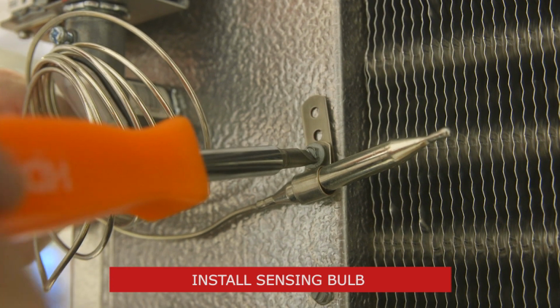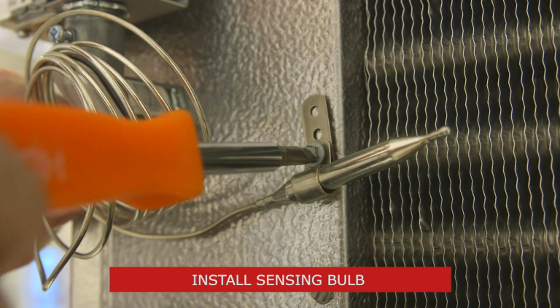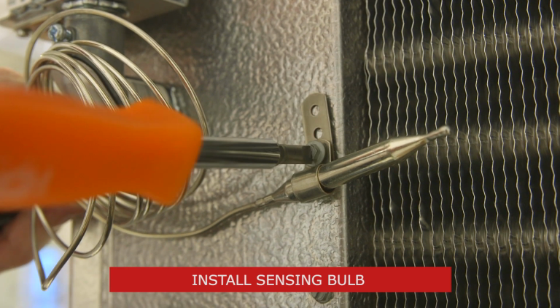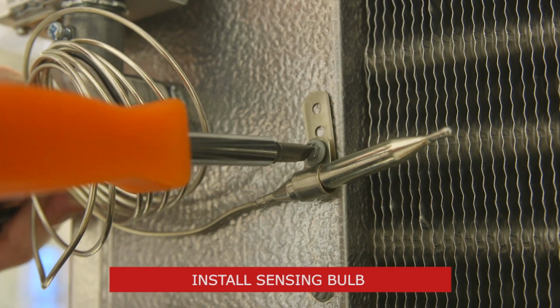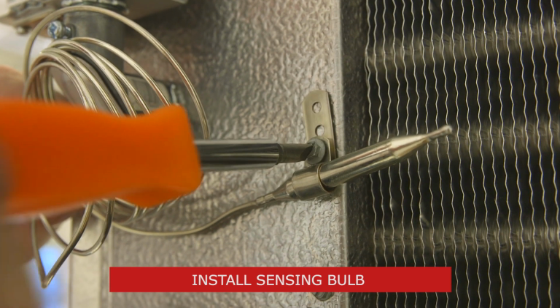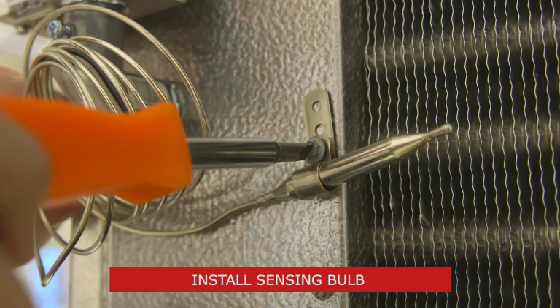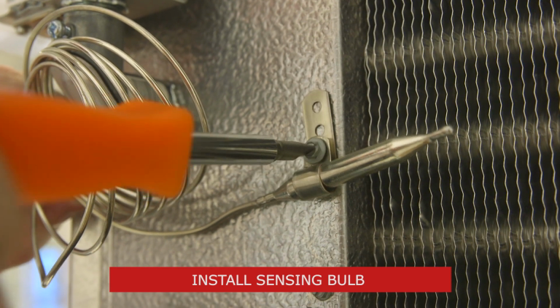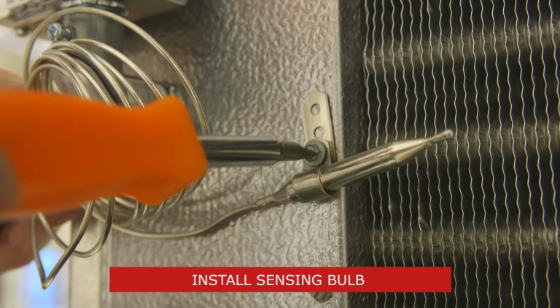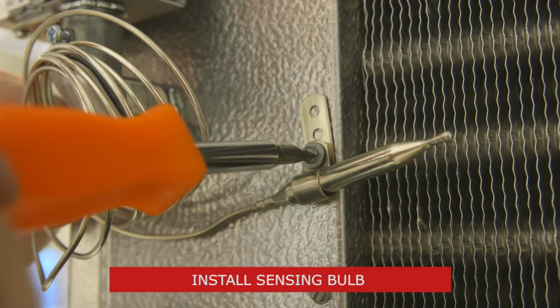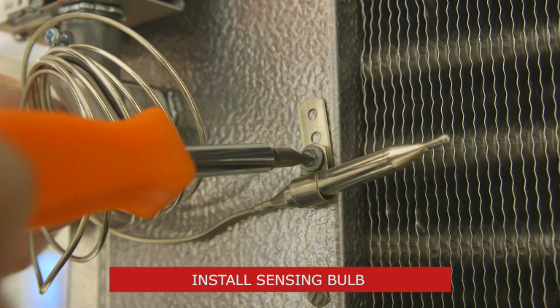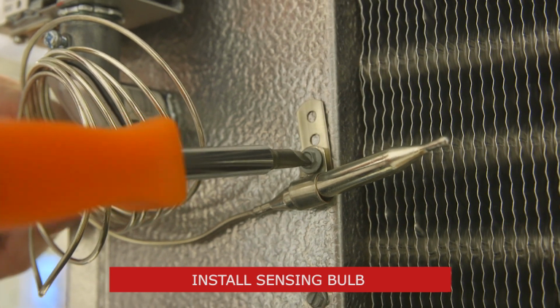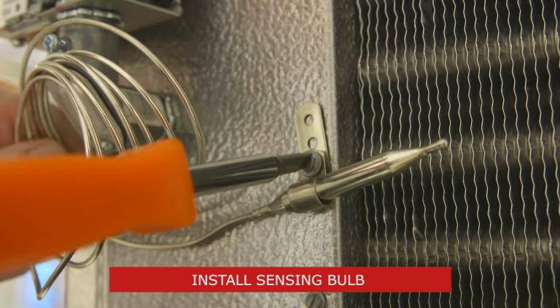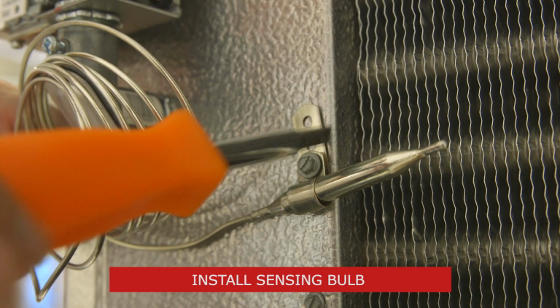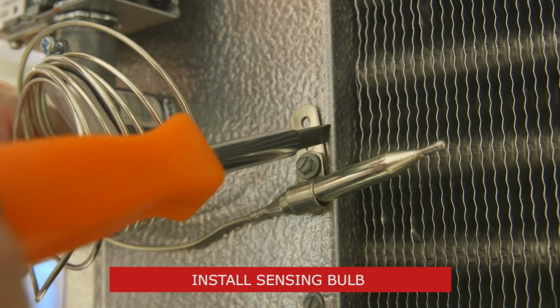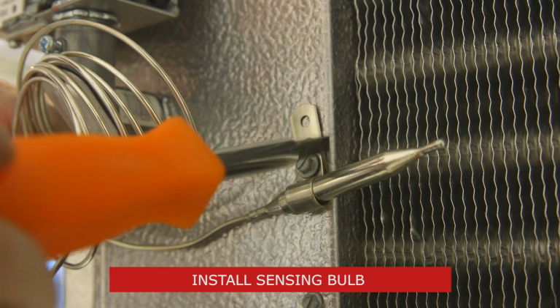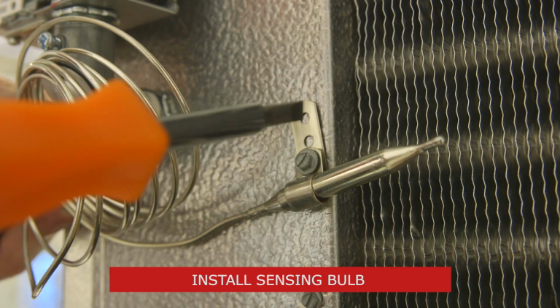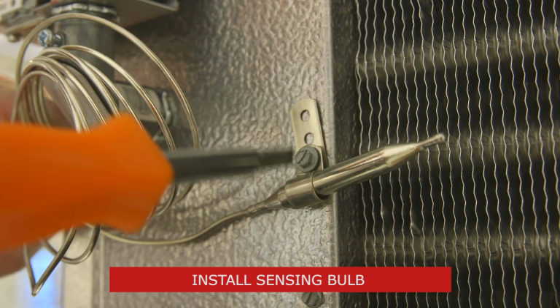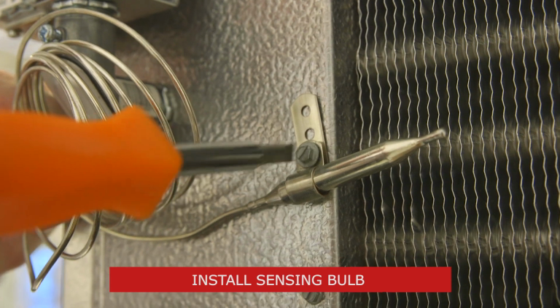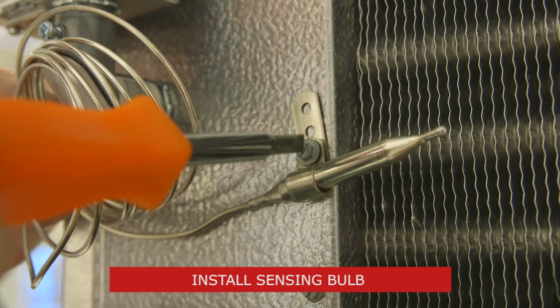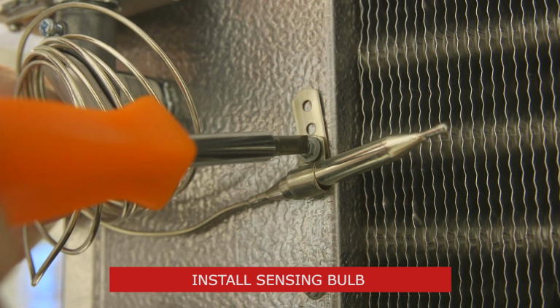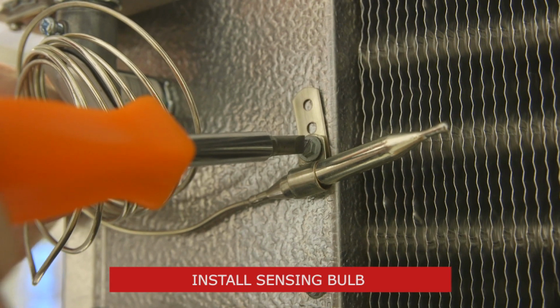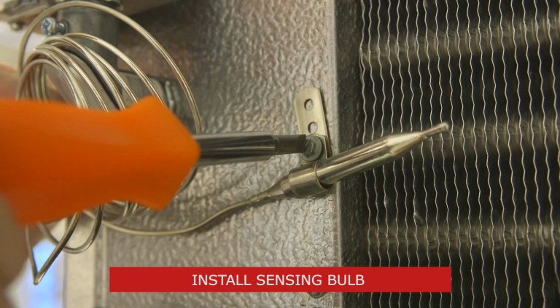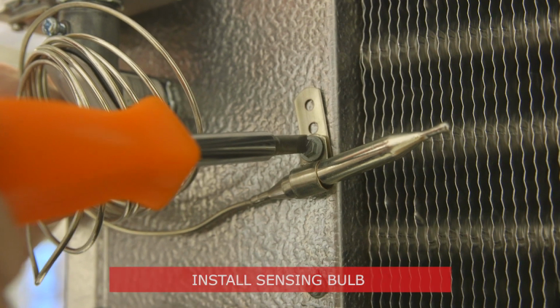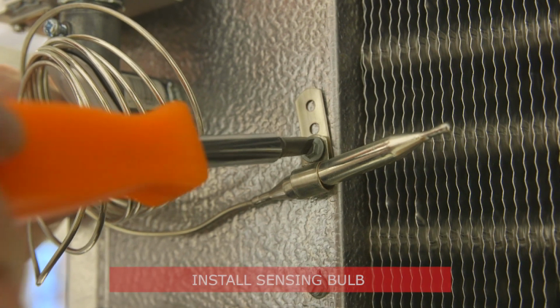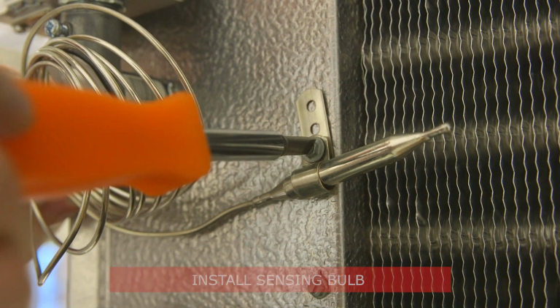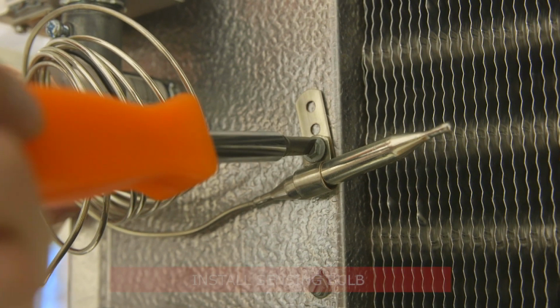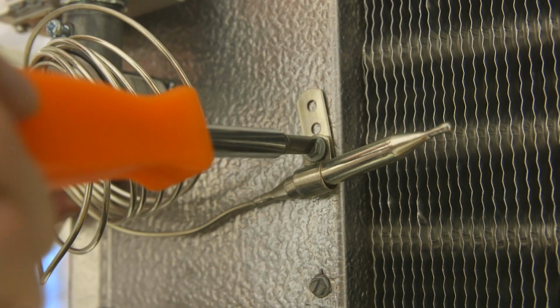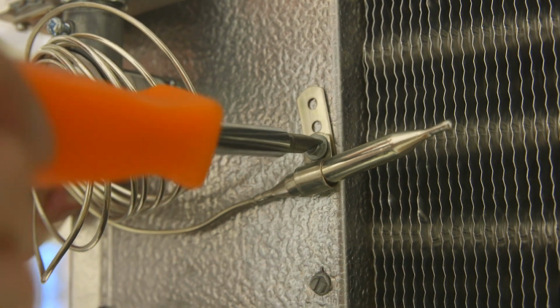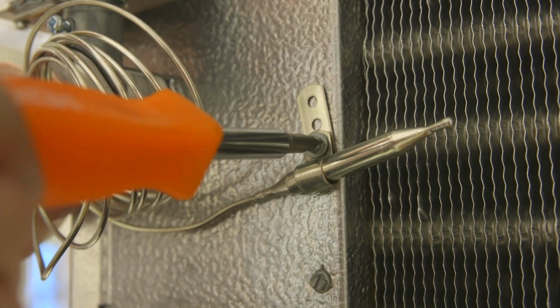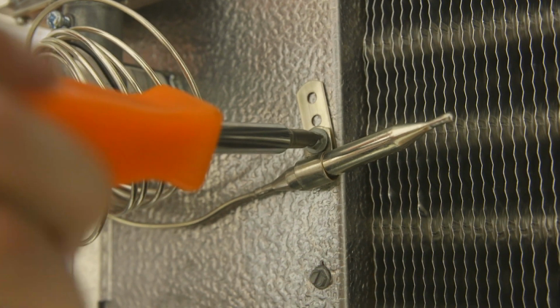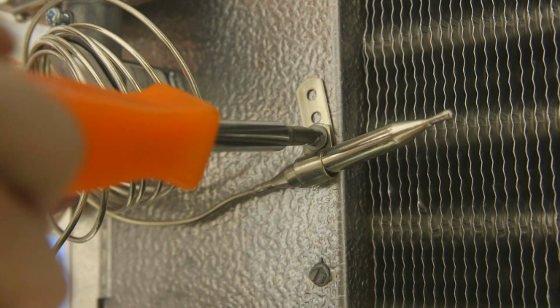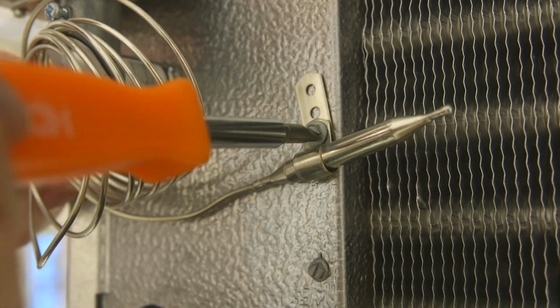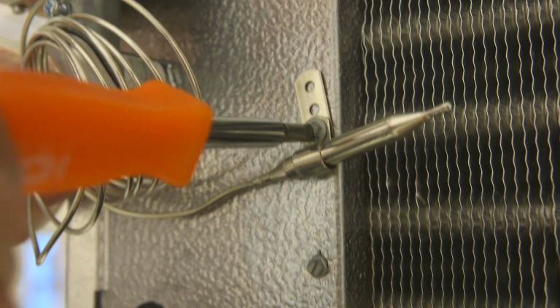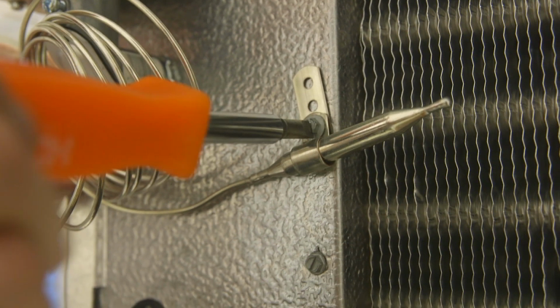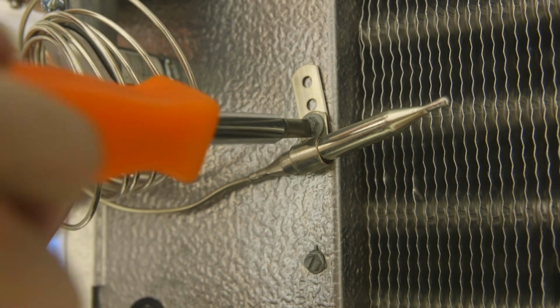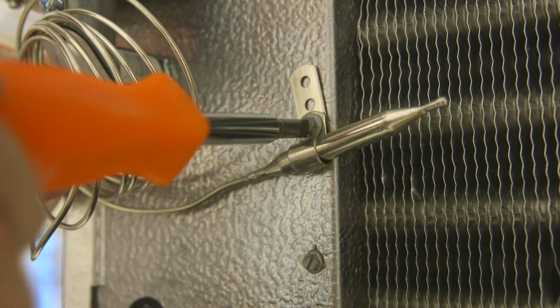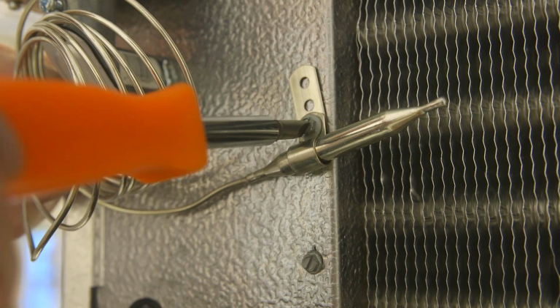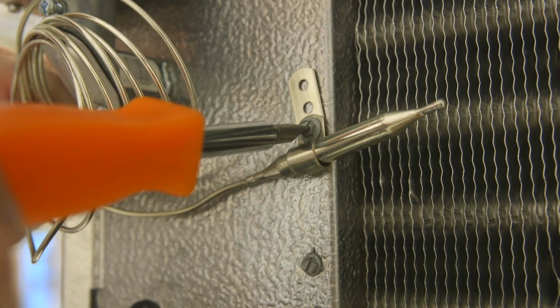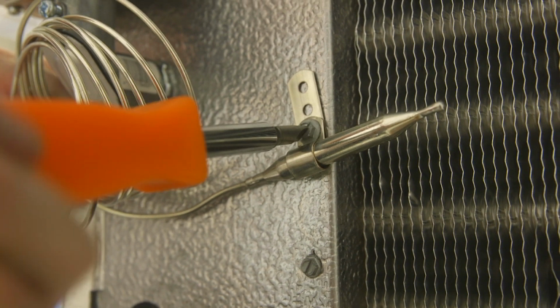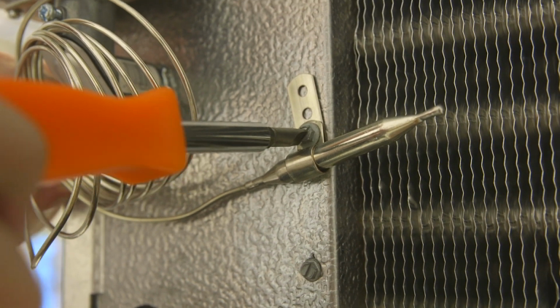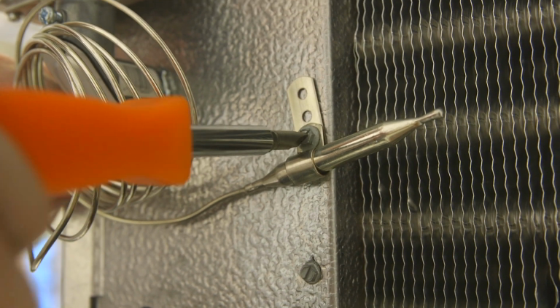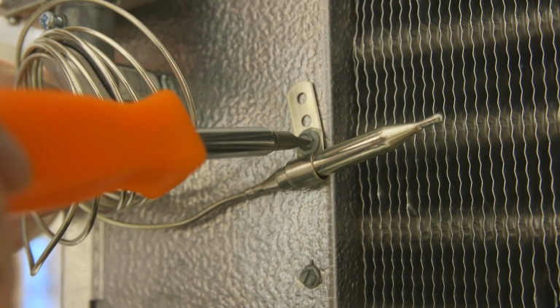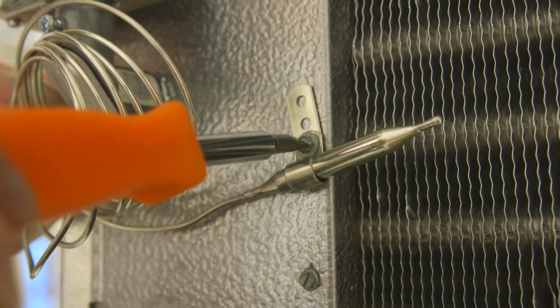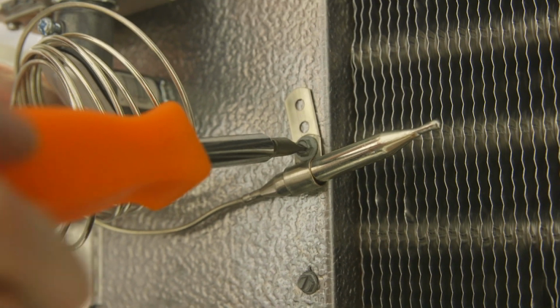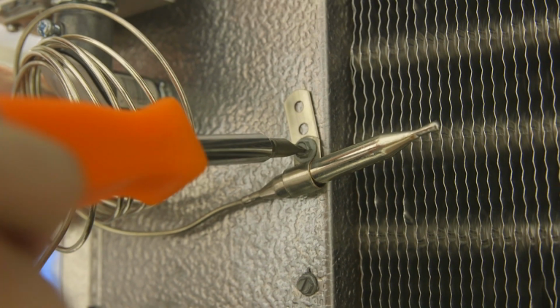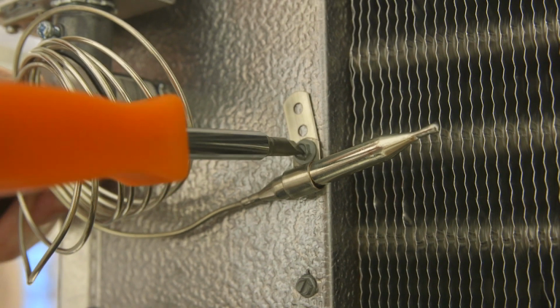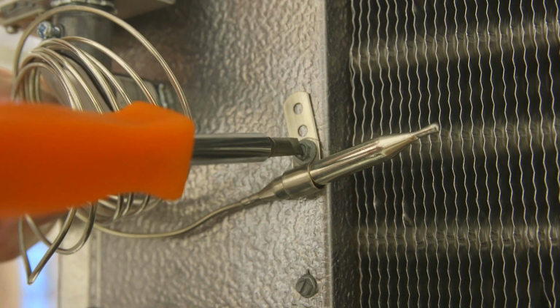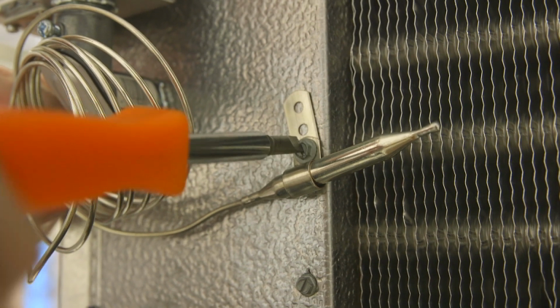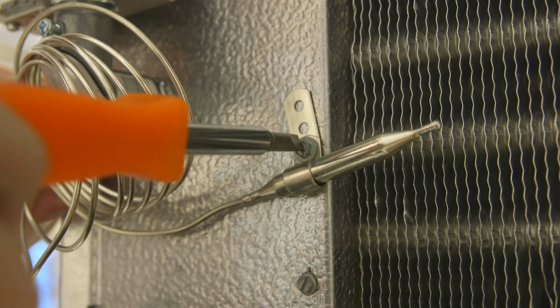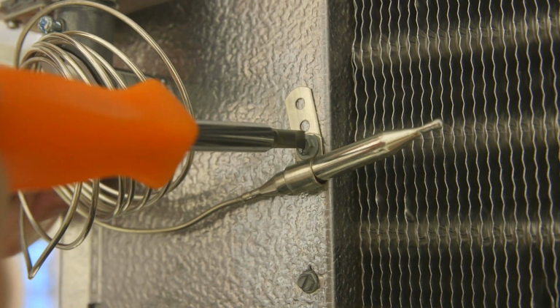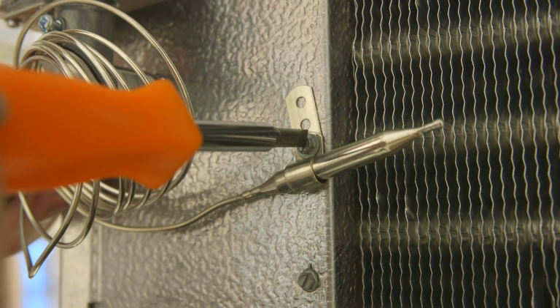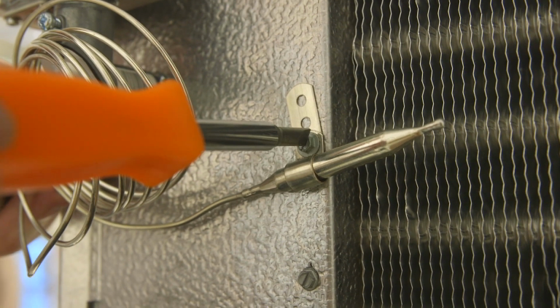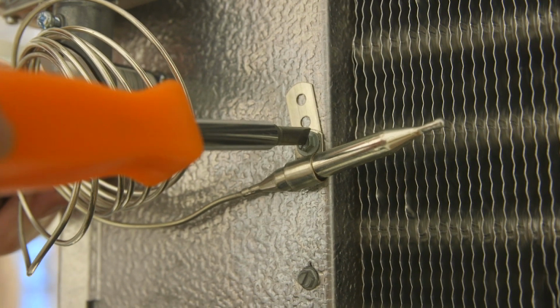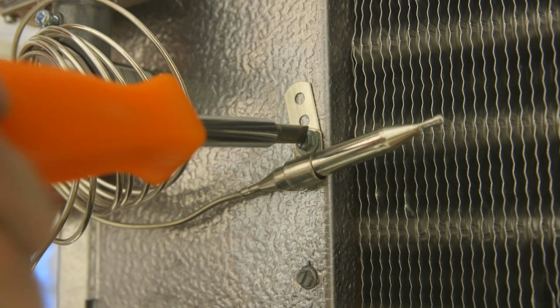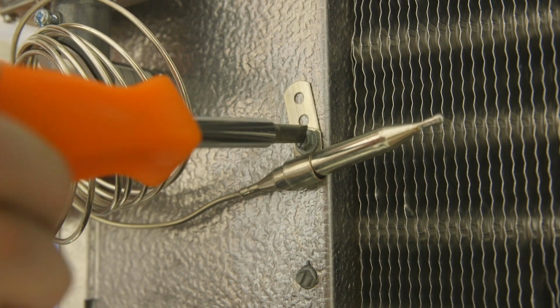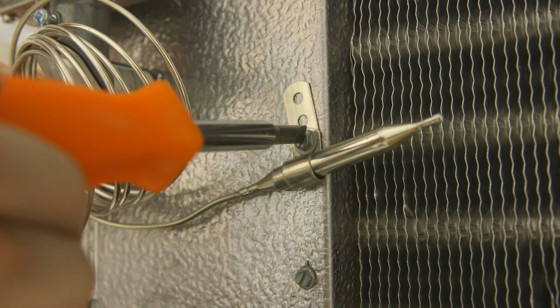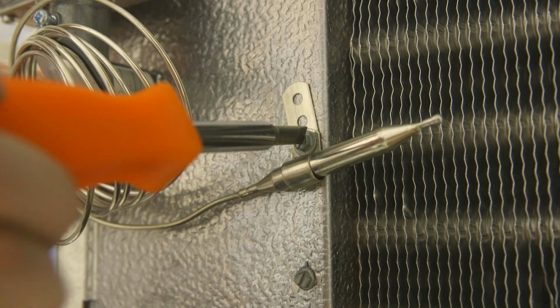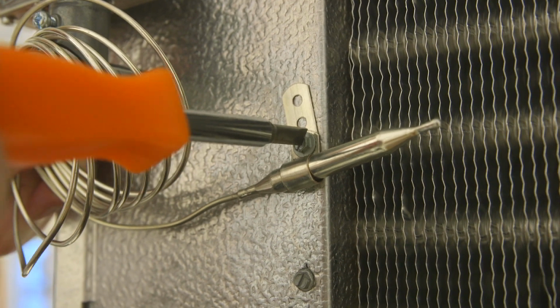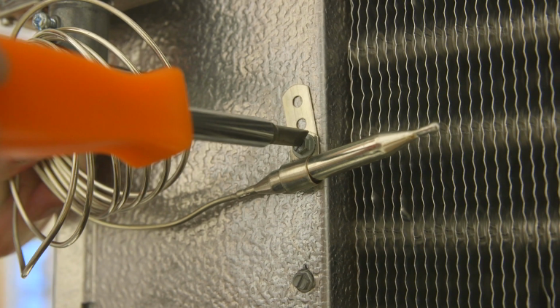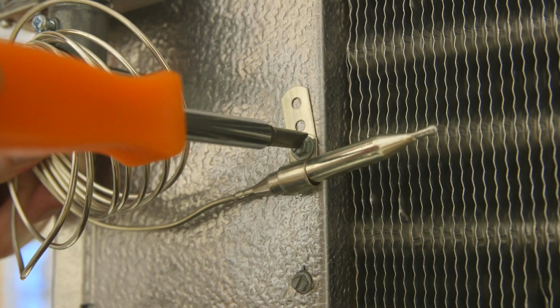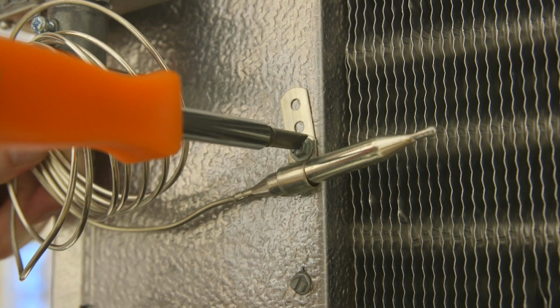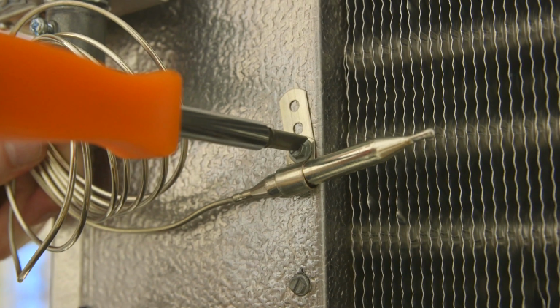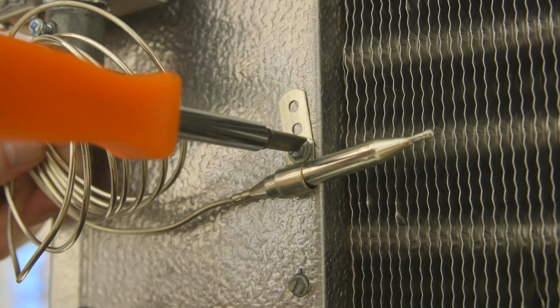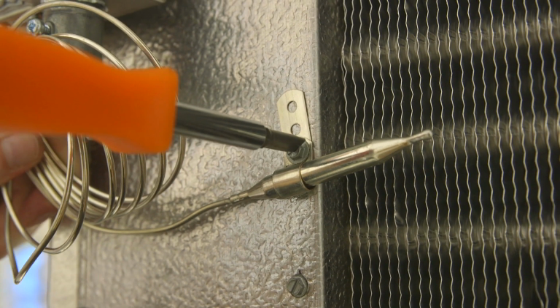If no recommendations are specified, we typically recommend placing the bulb across the airflow of the inlet of the evaporator.